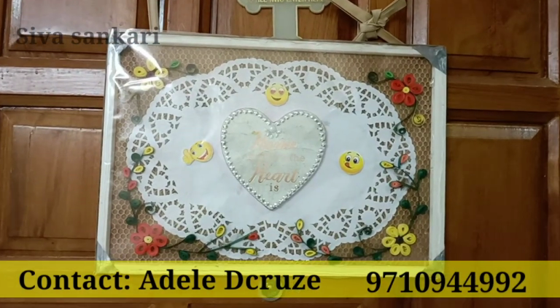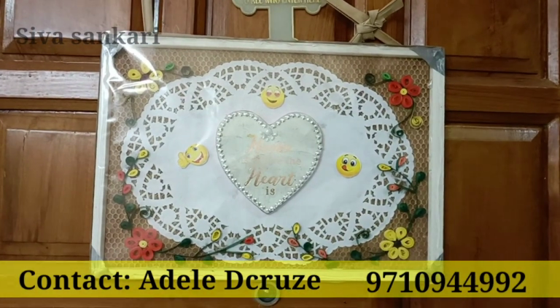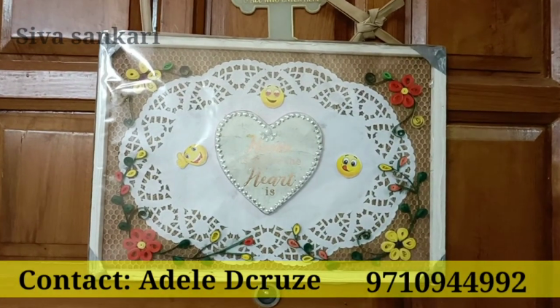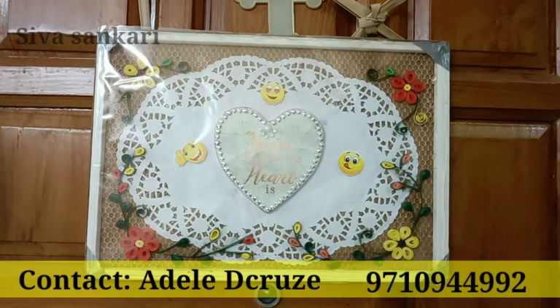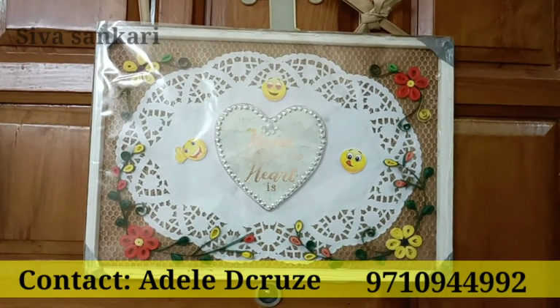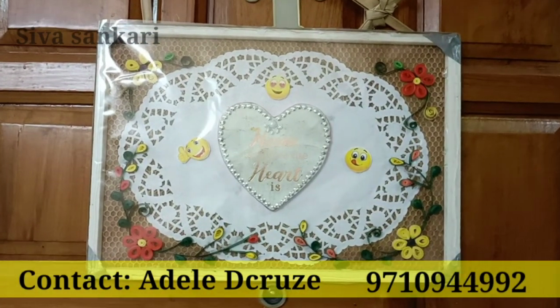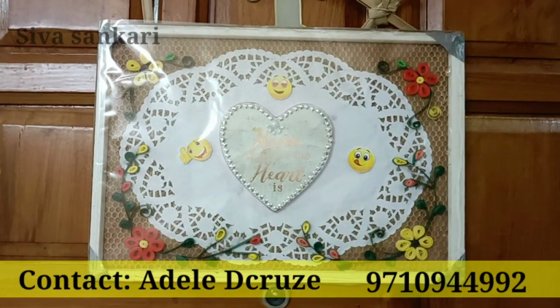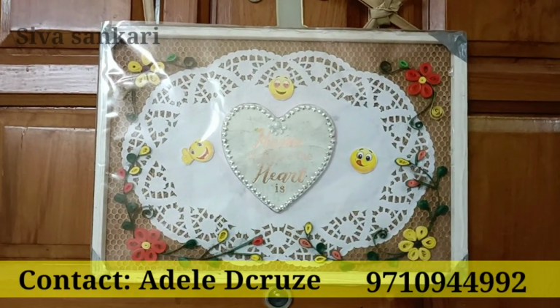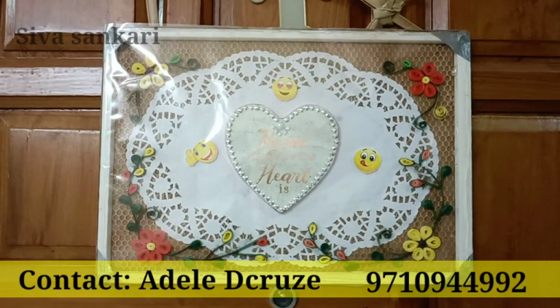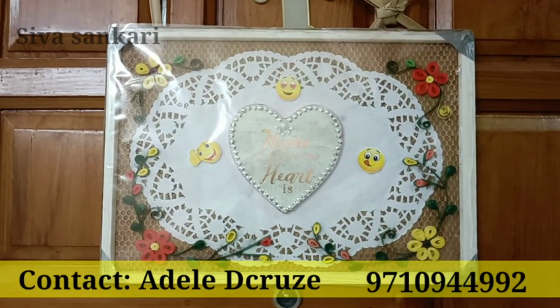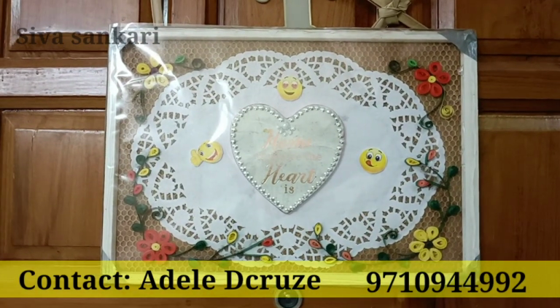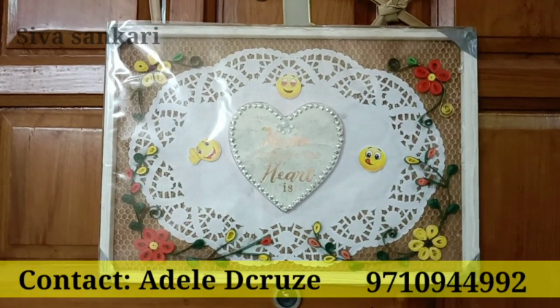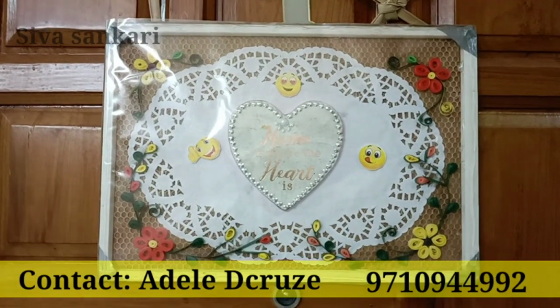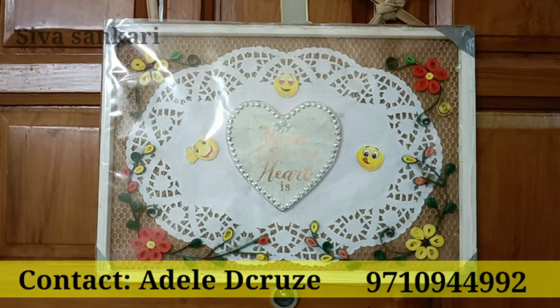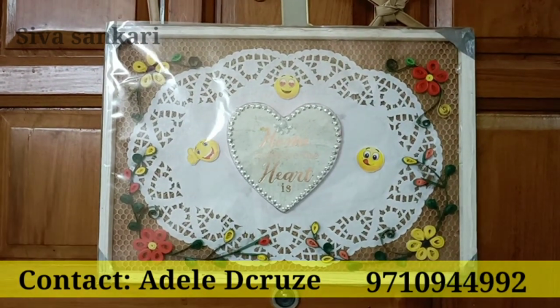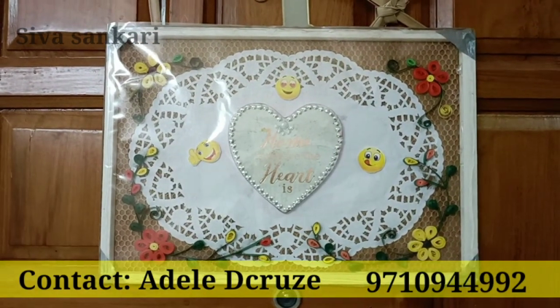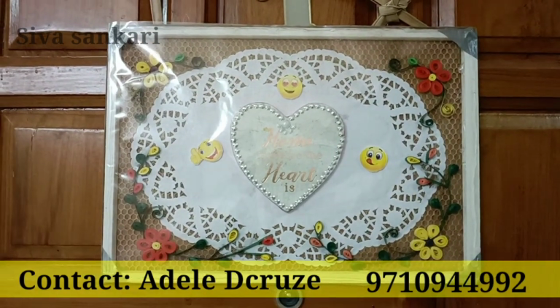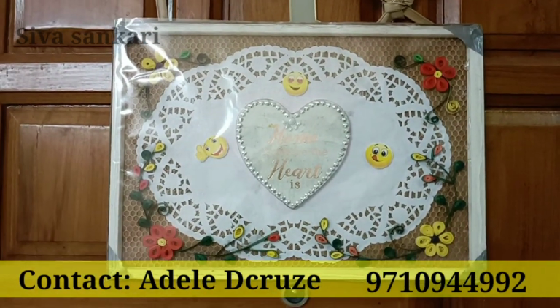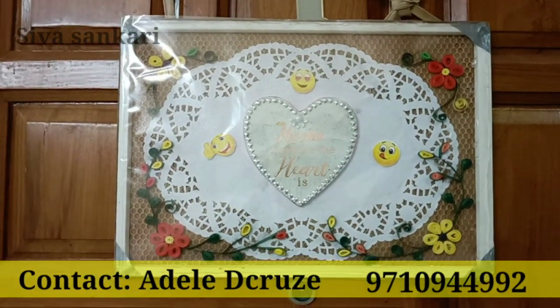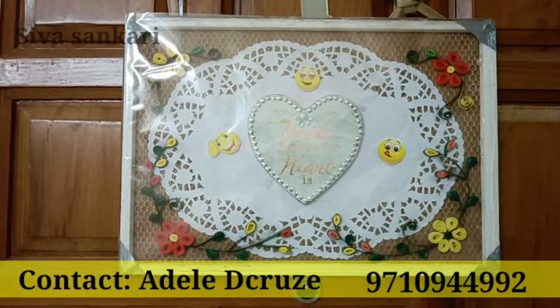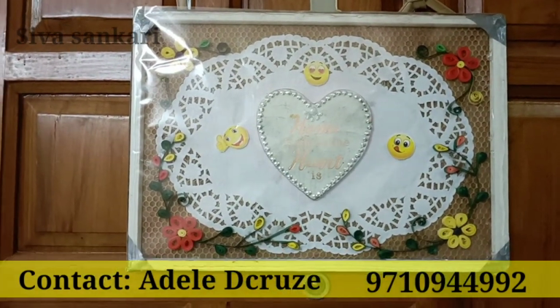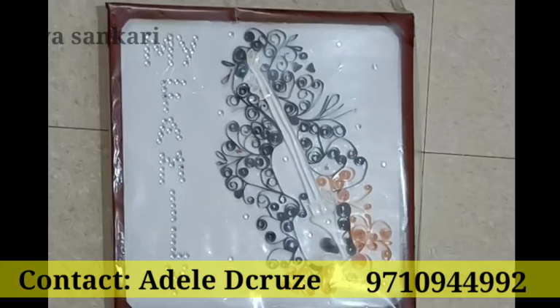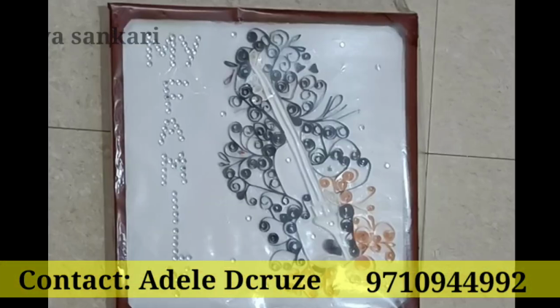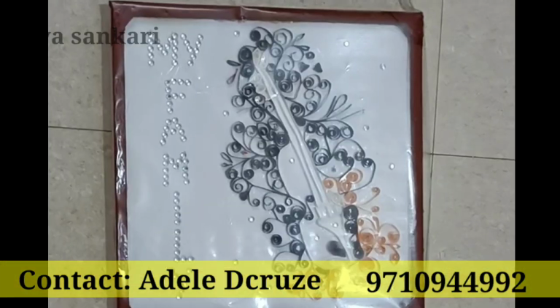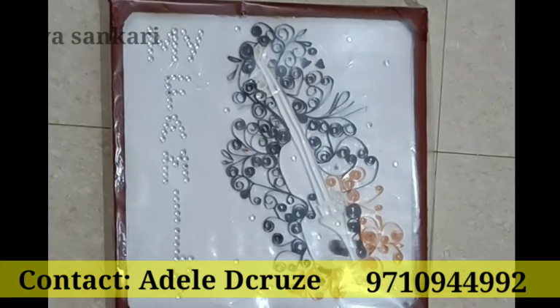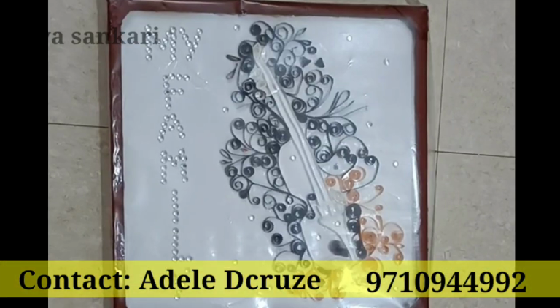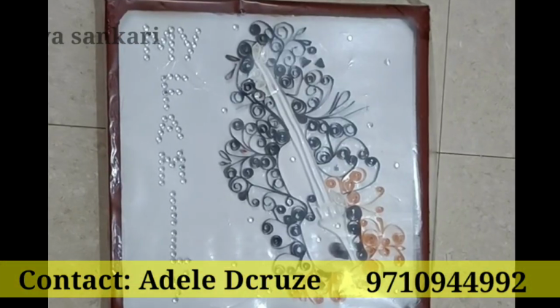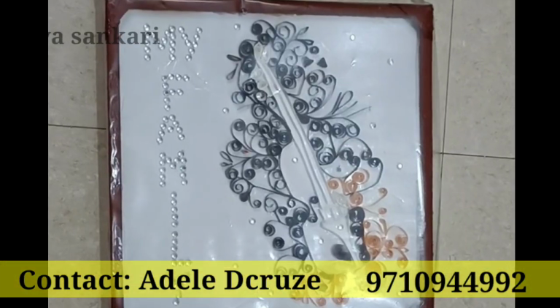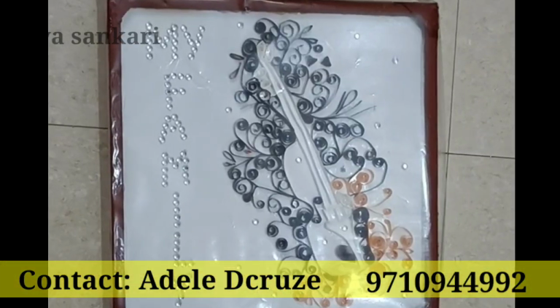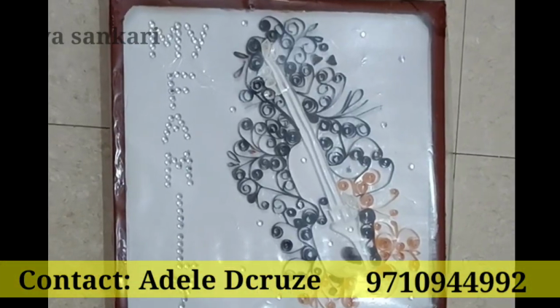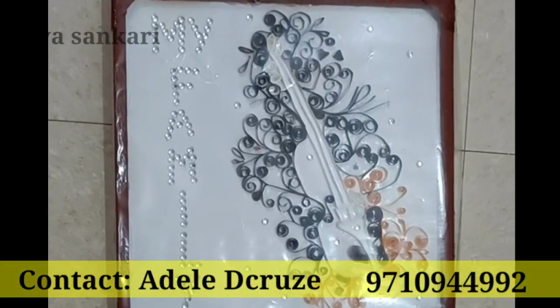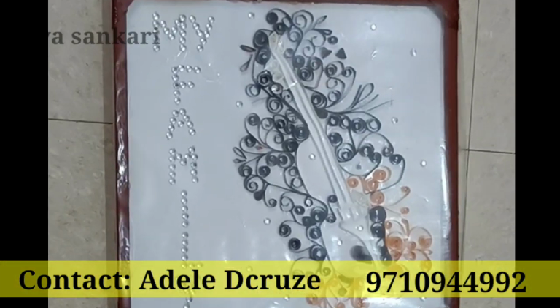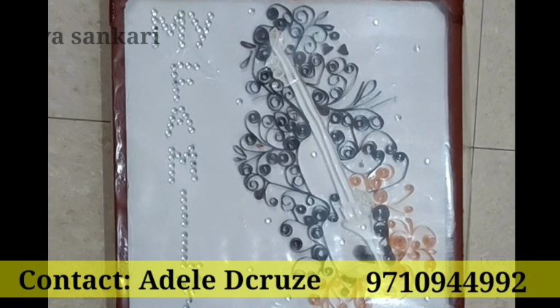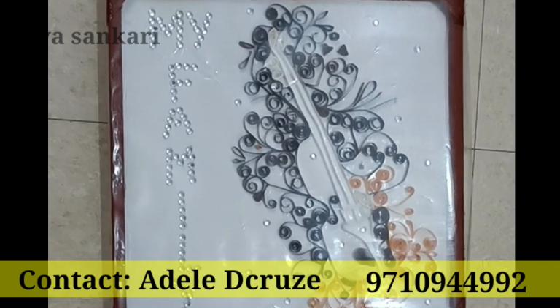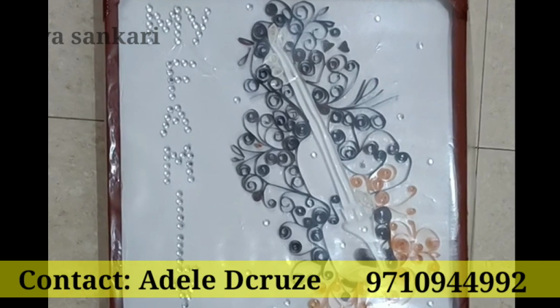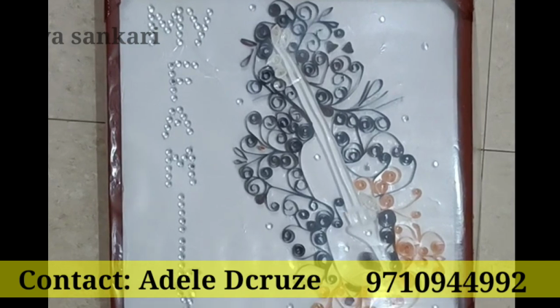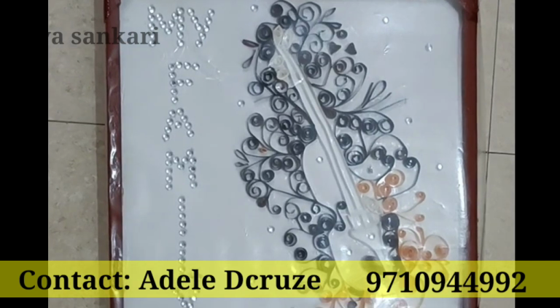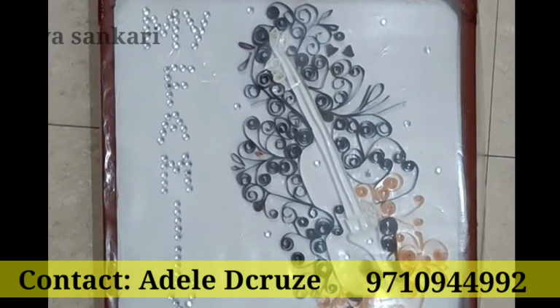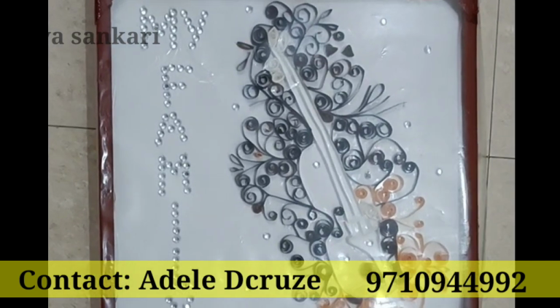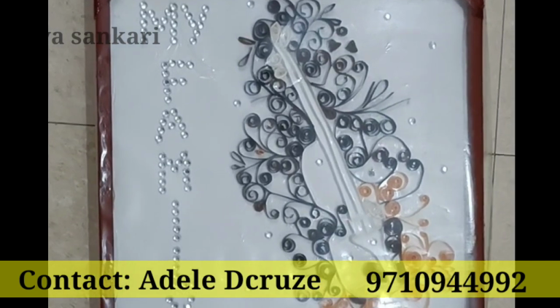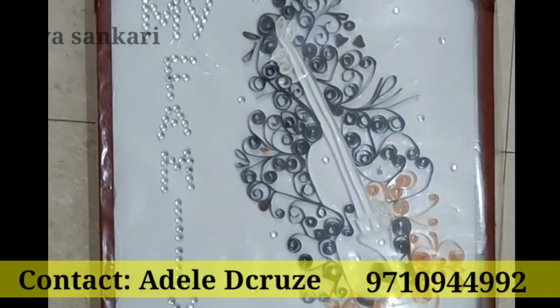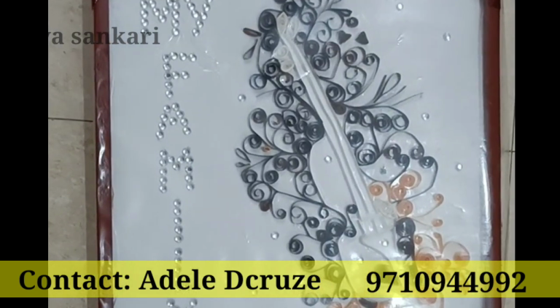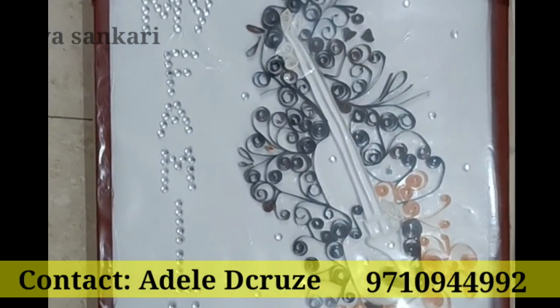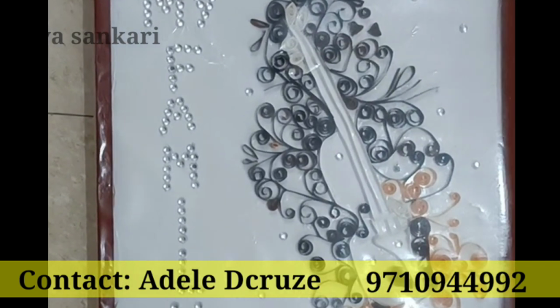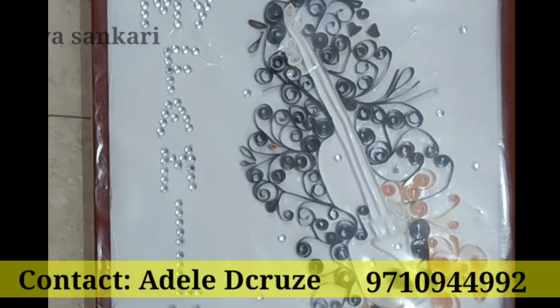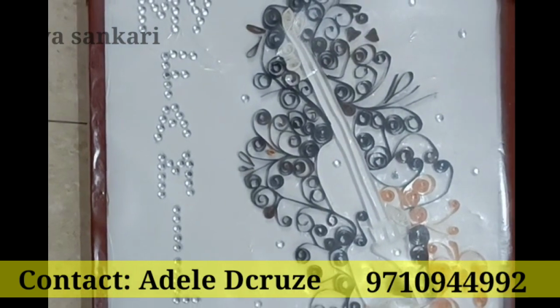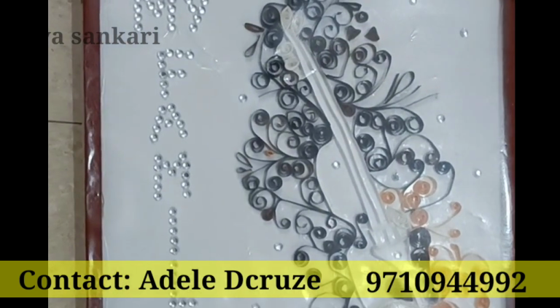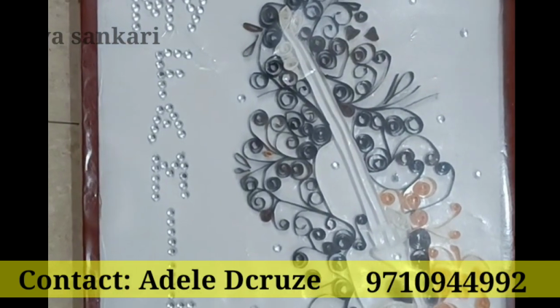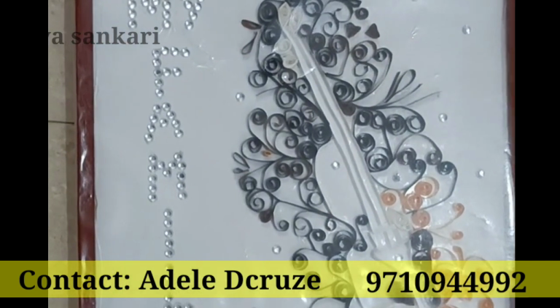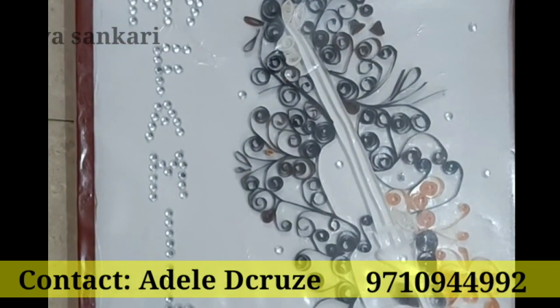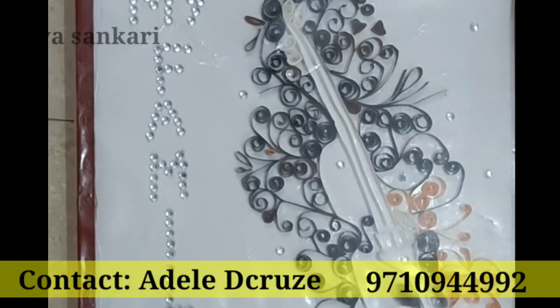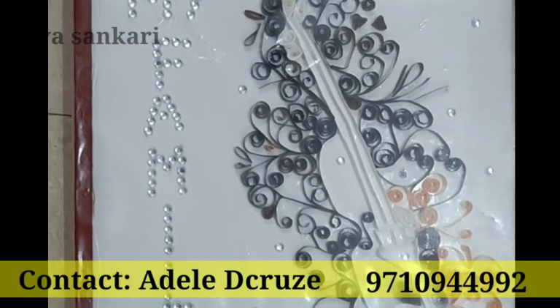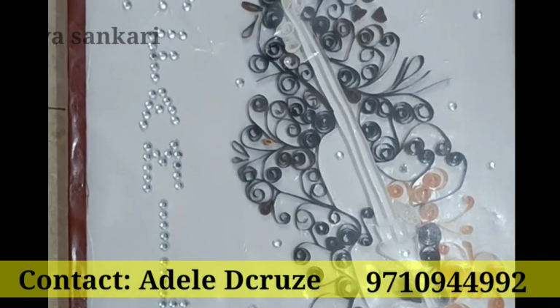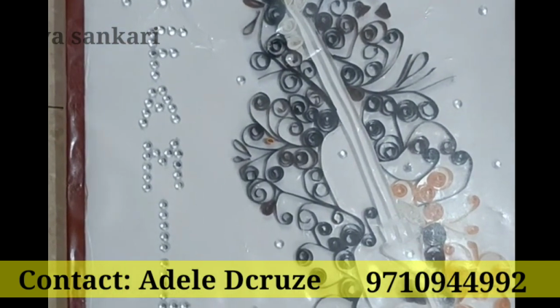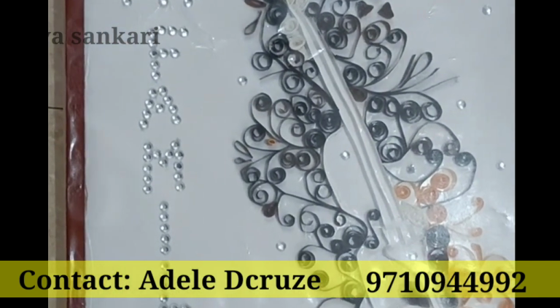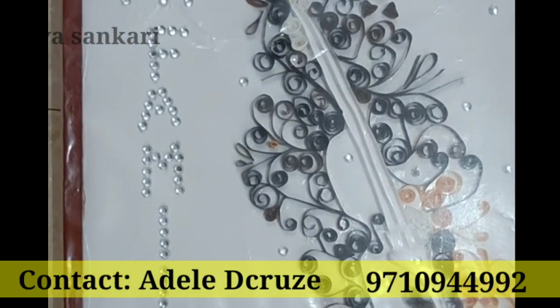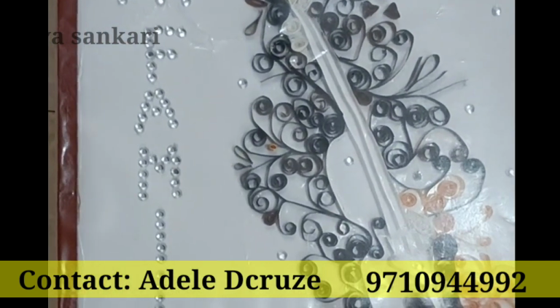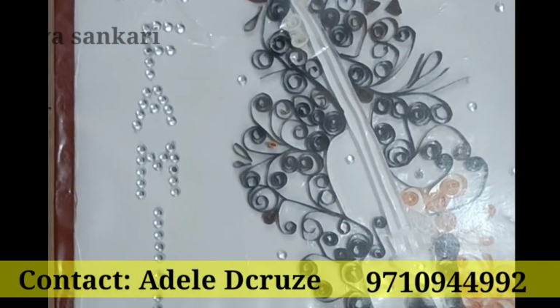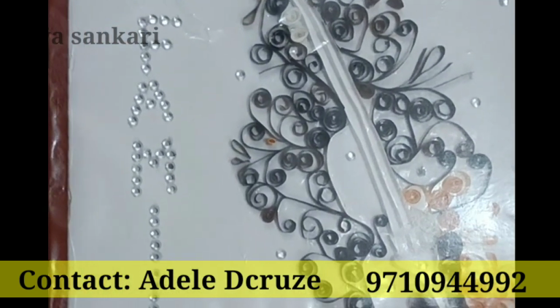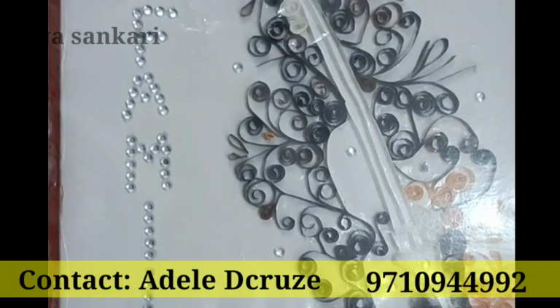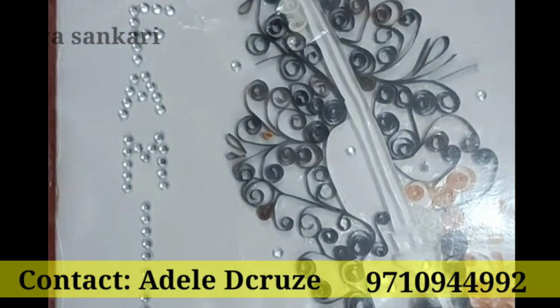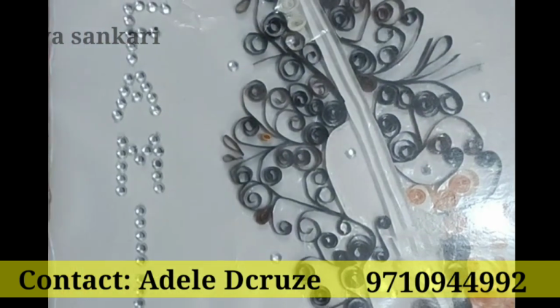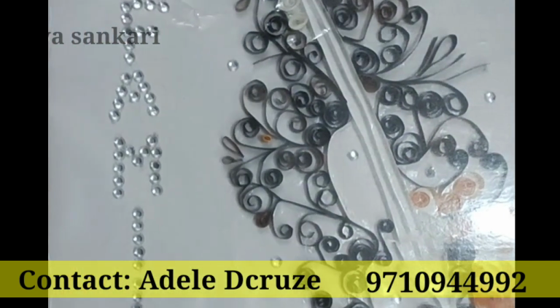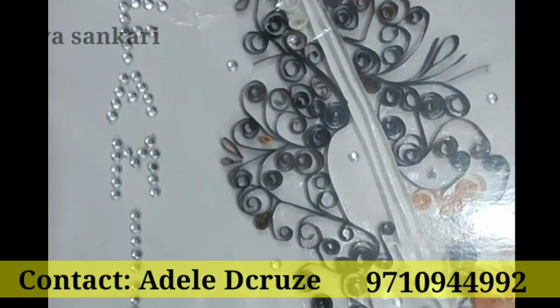You can also gift these paper quilling designs, messages, and photo documents.